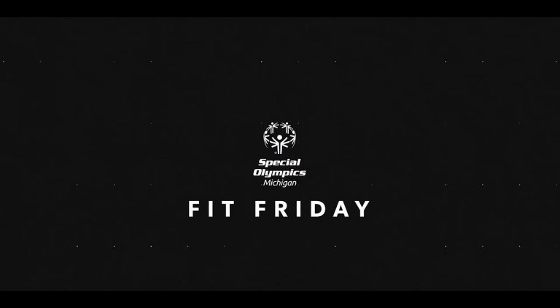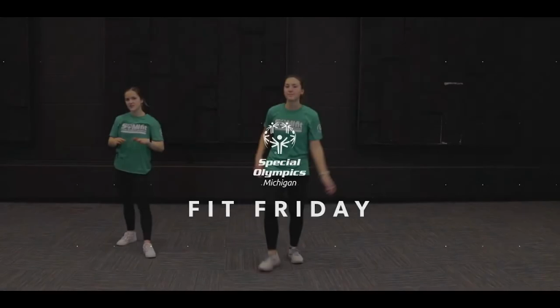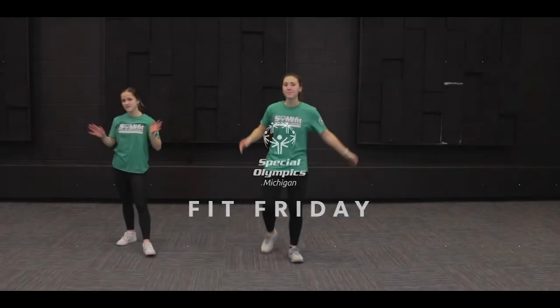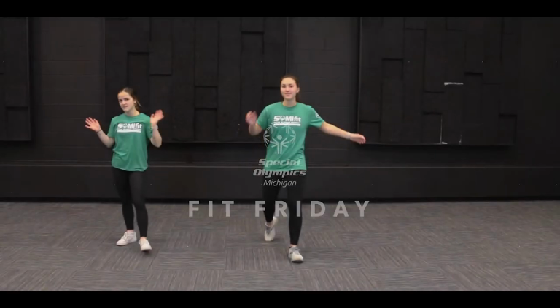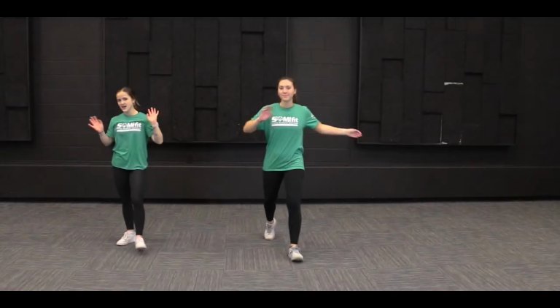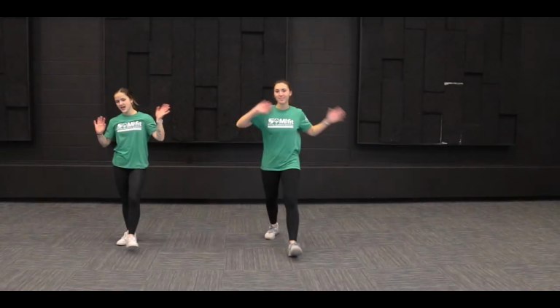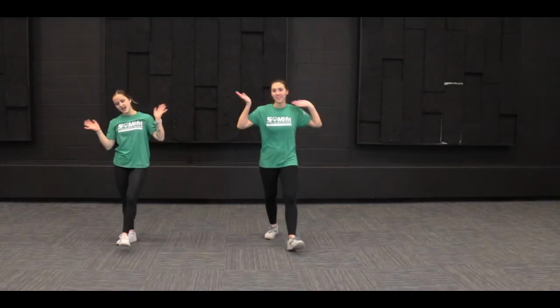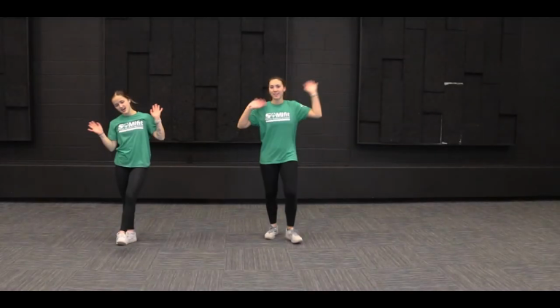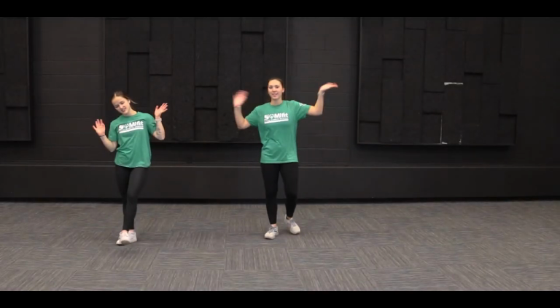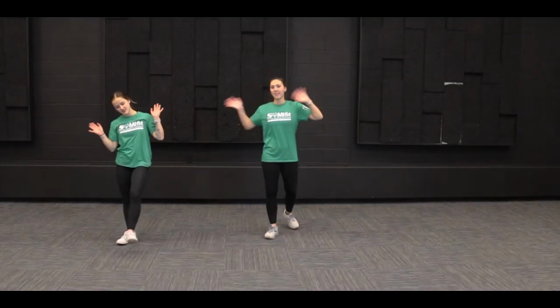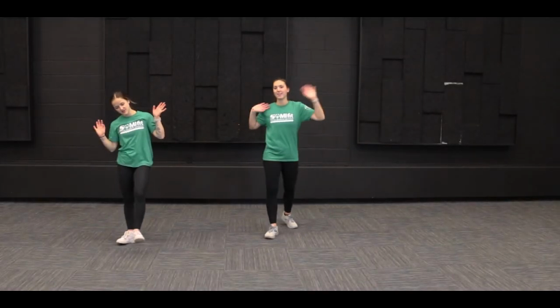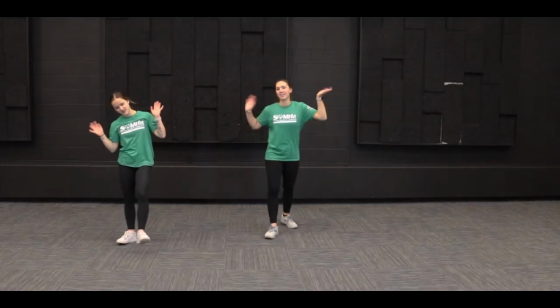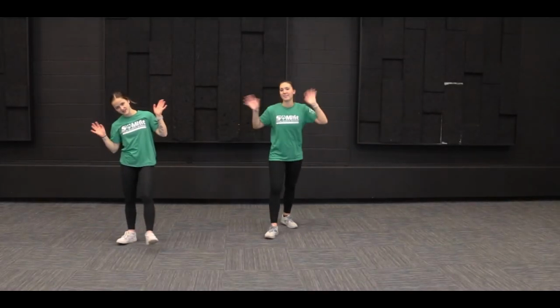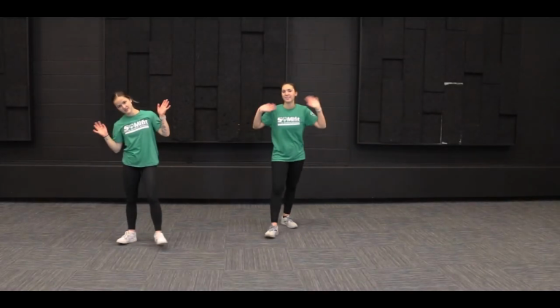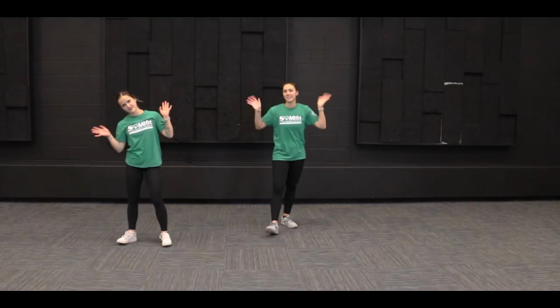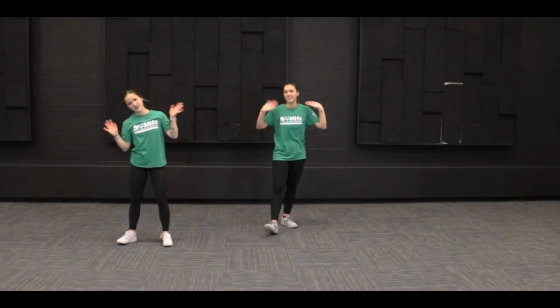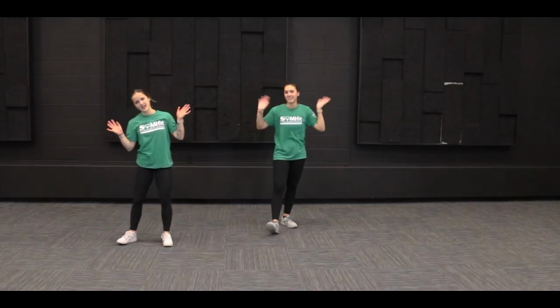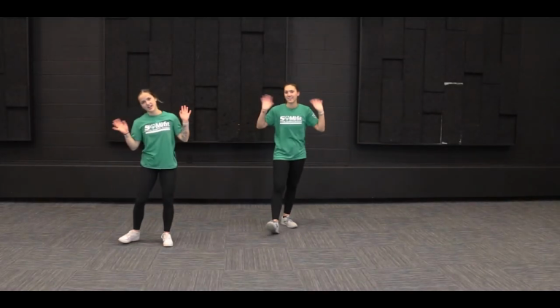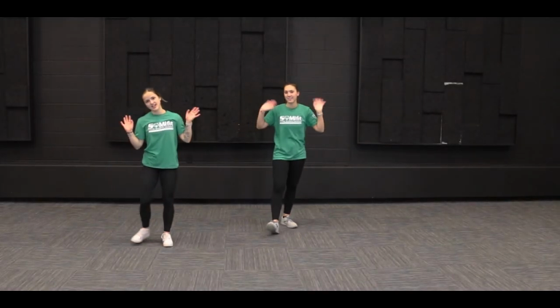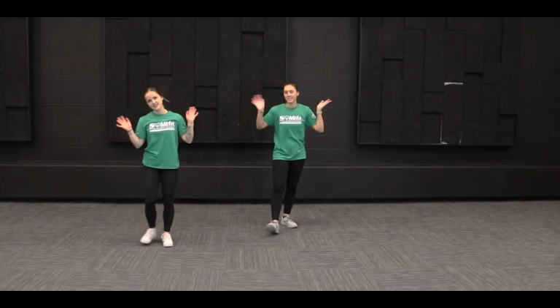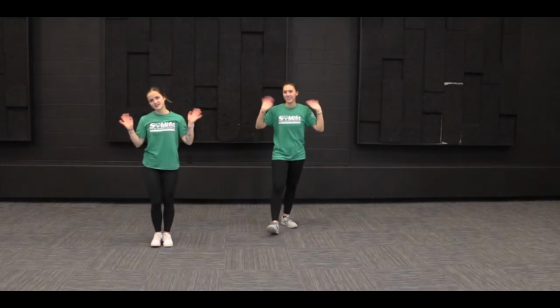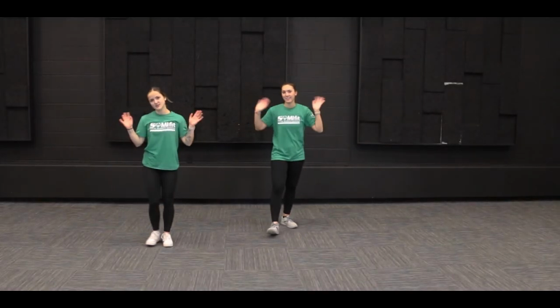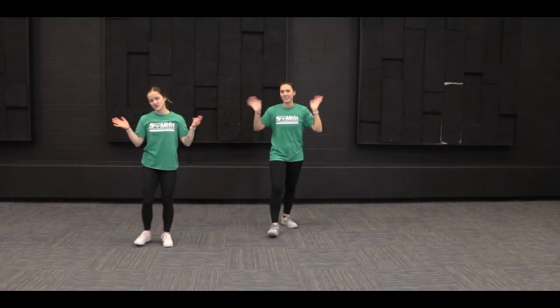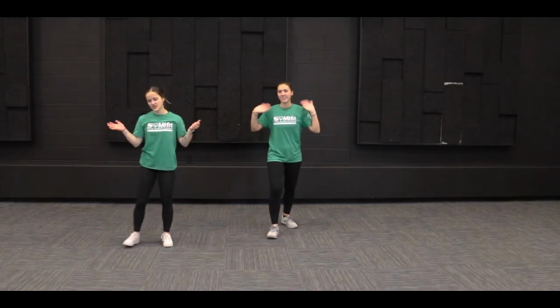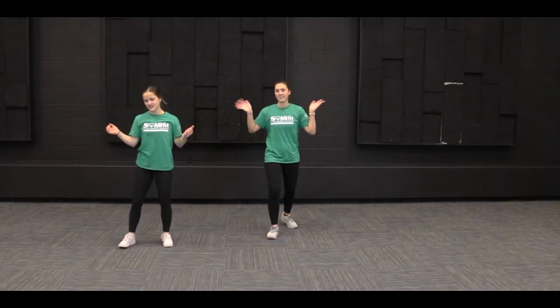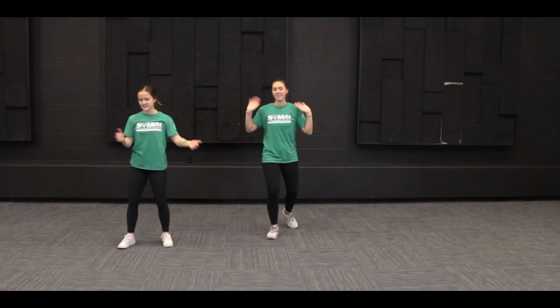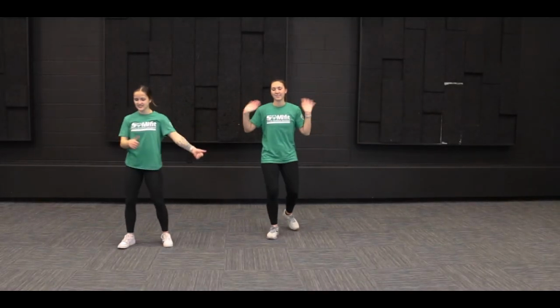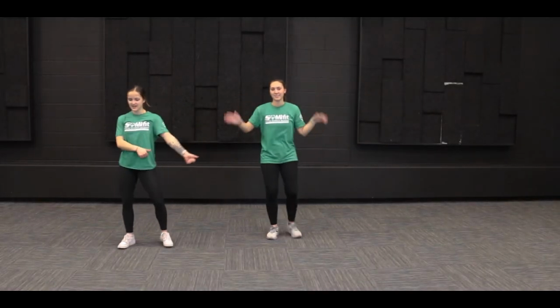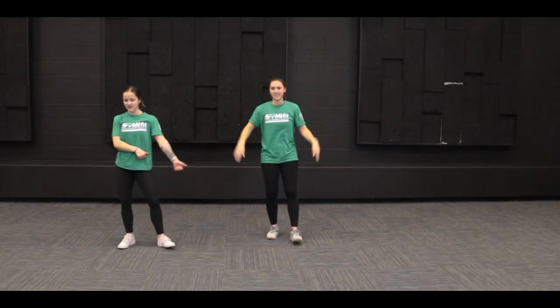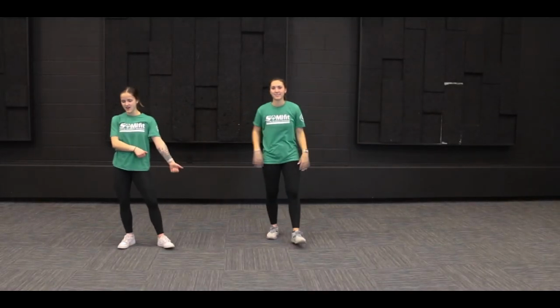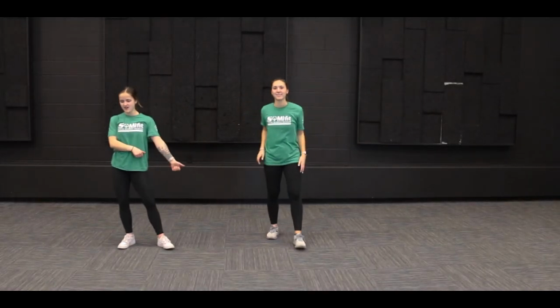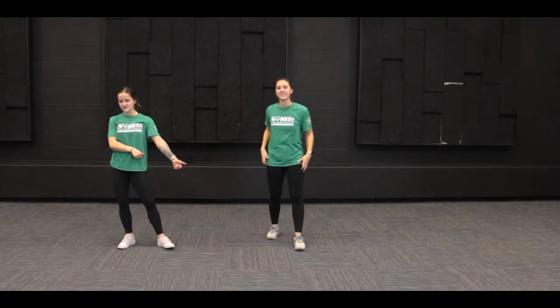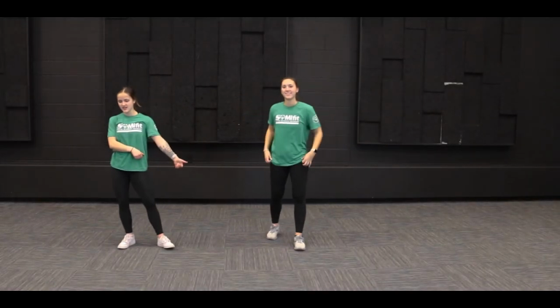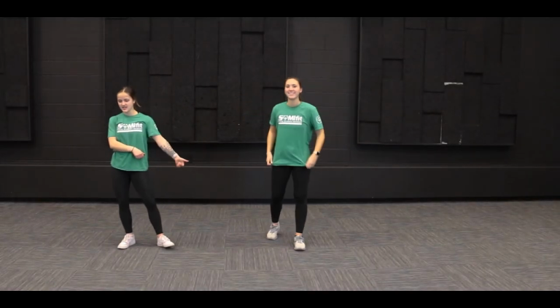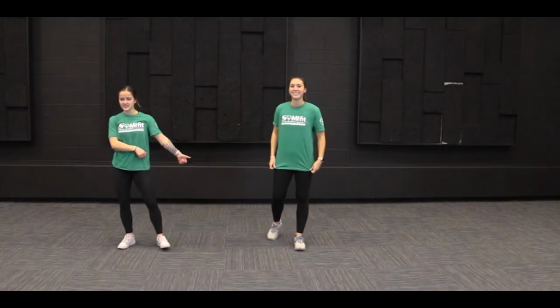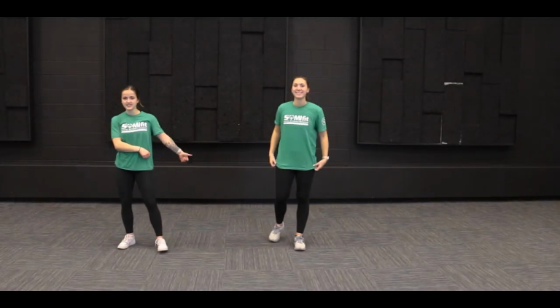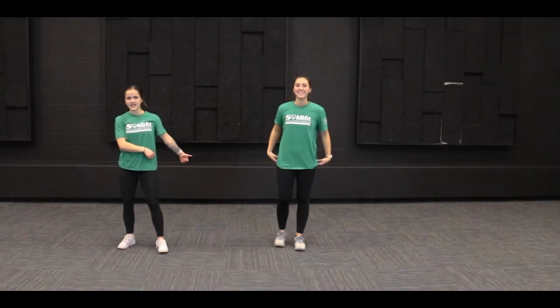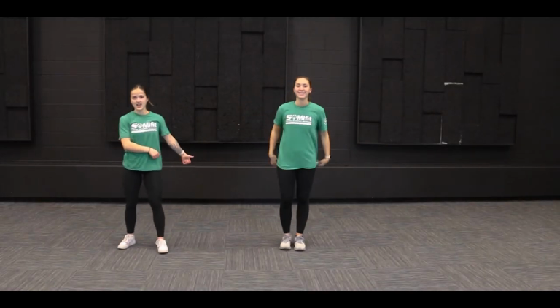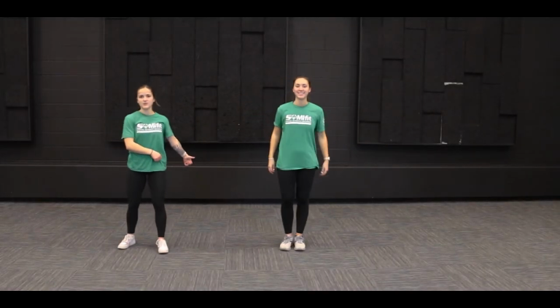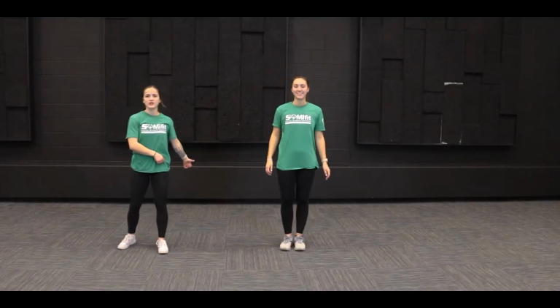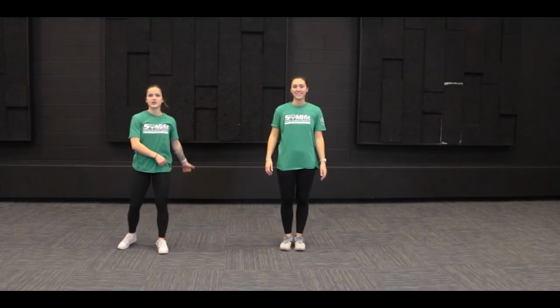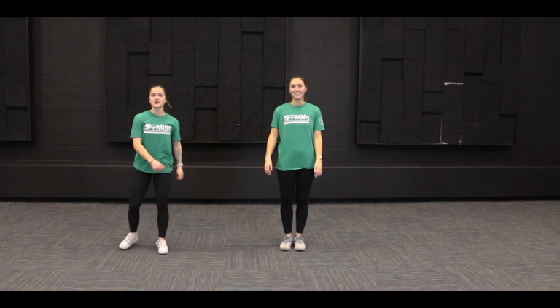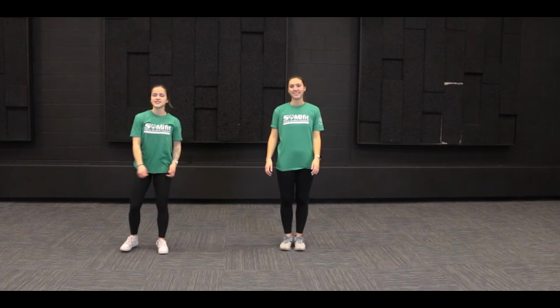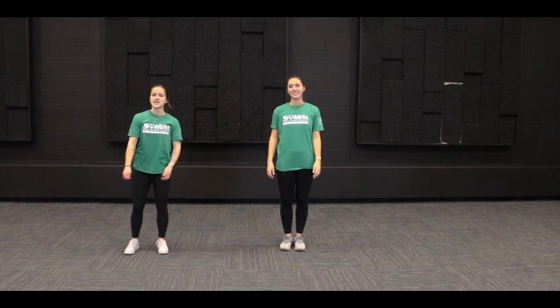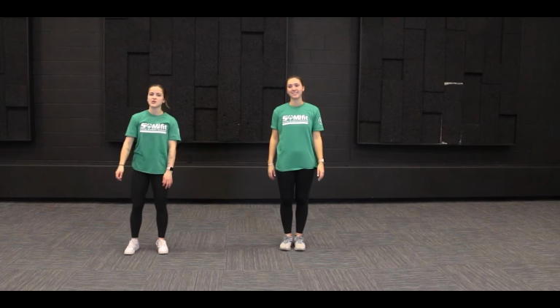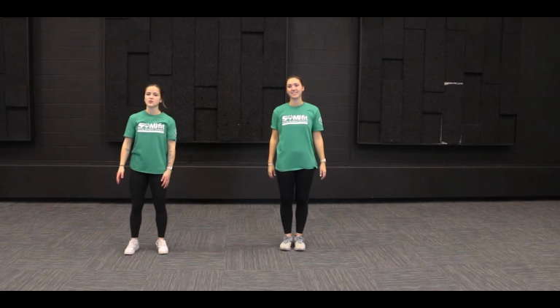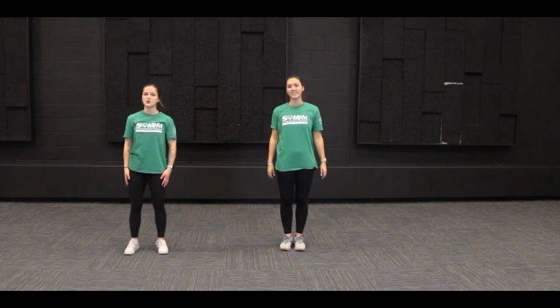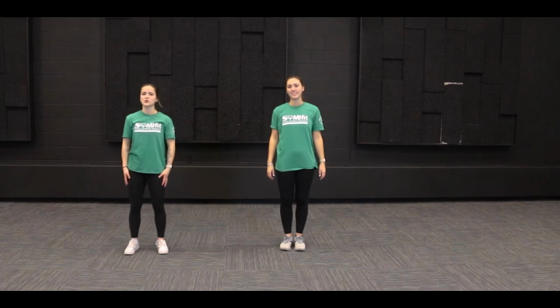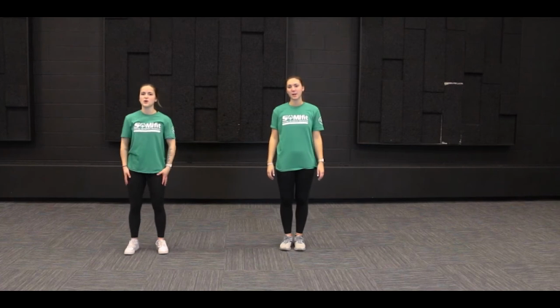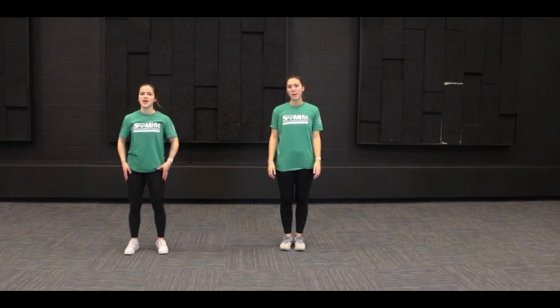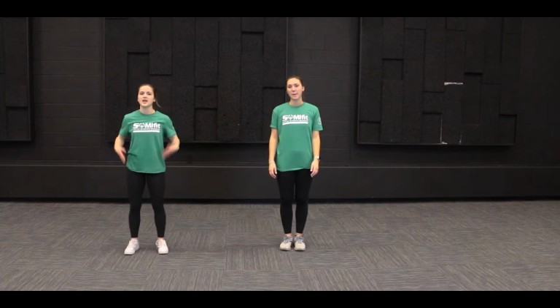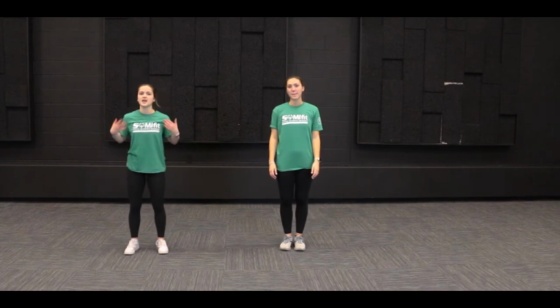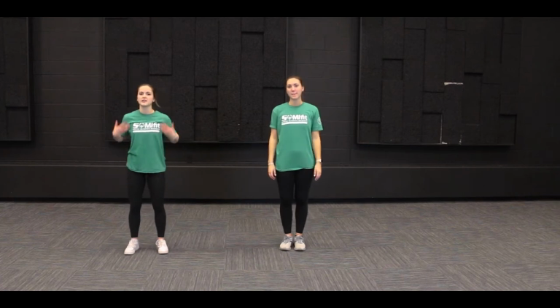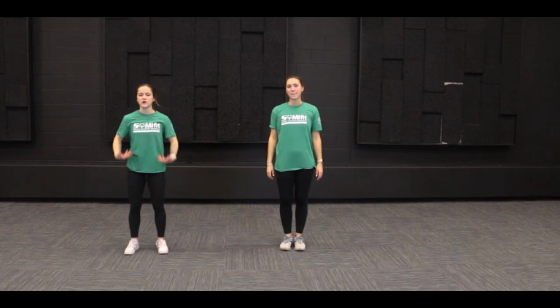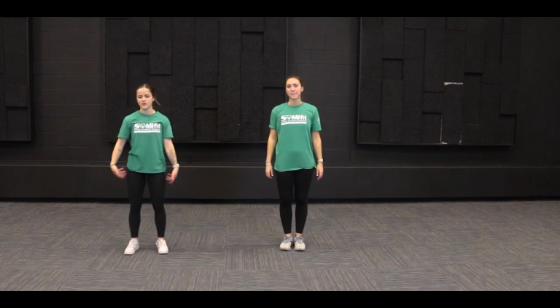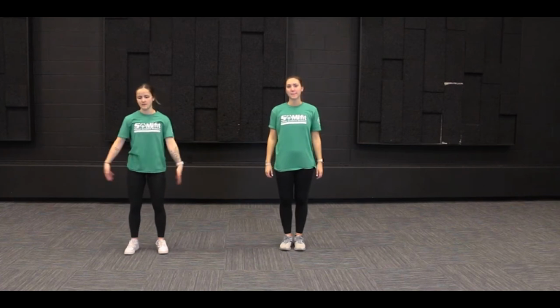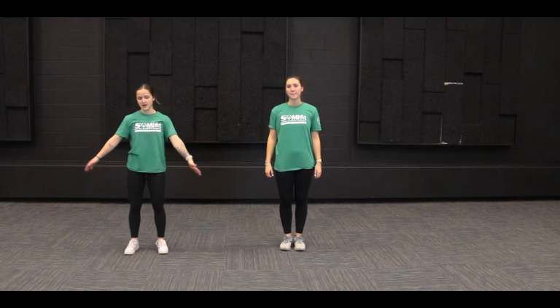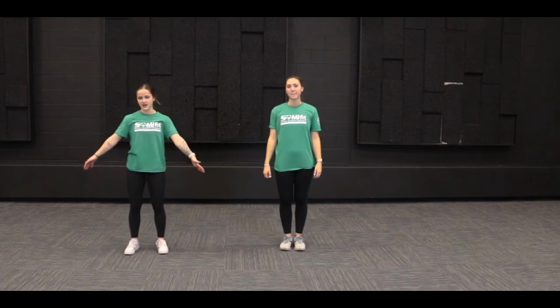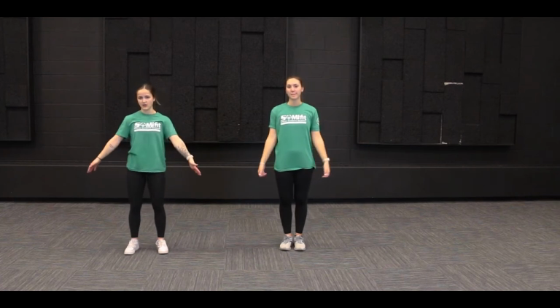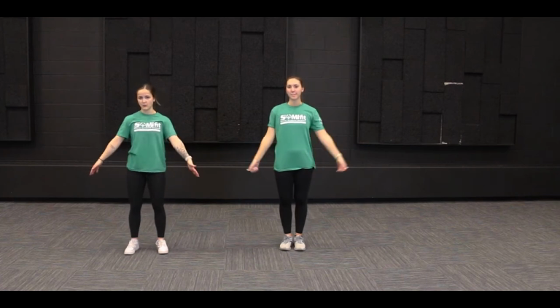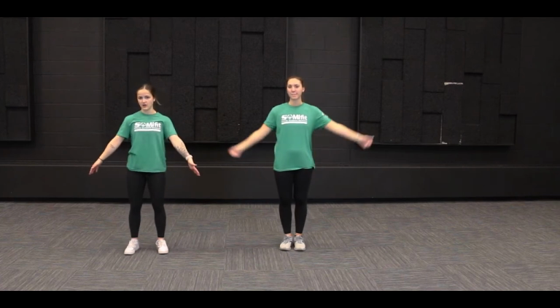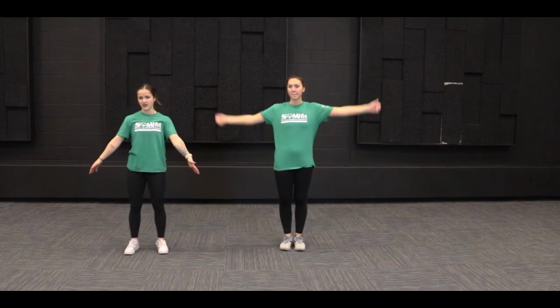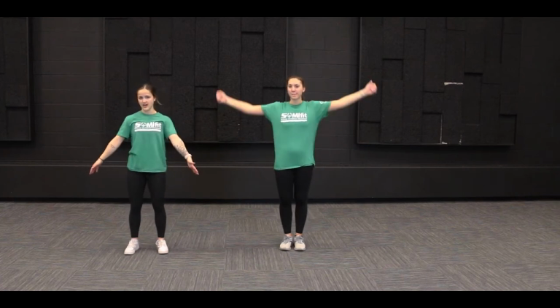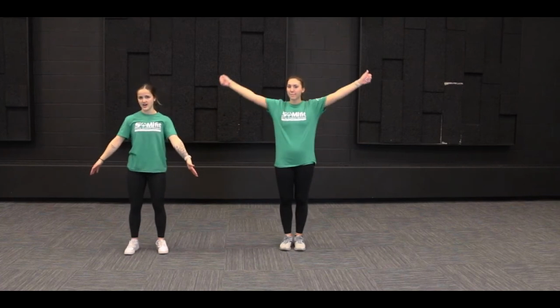Welcome back to another Fit Friday with Jenna and Sarah, and today we are going to take you through a lower body workout.